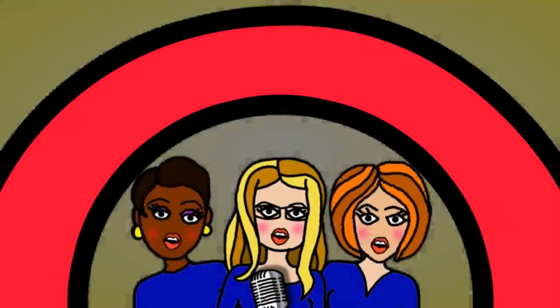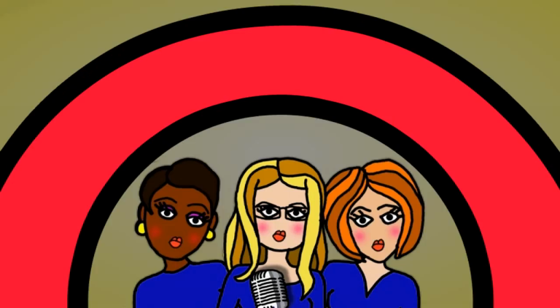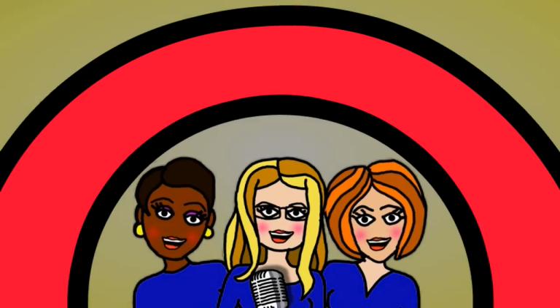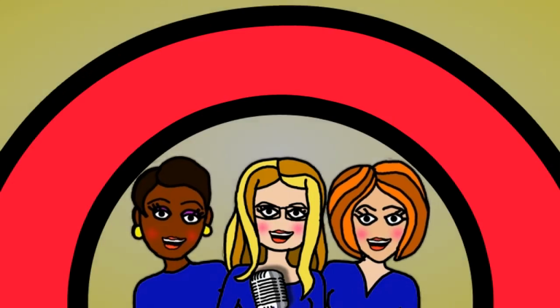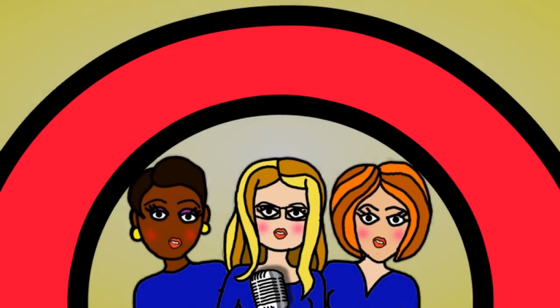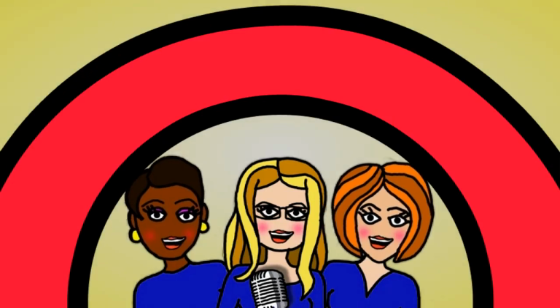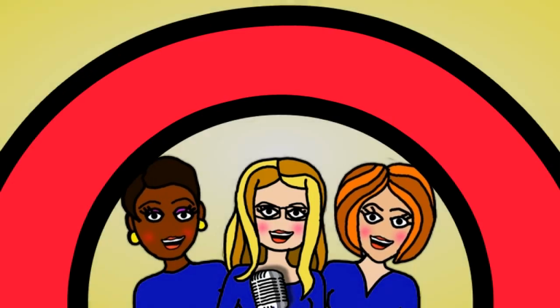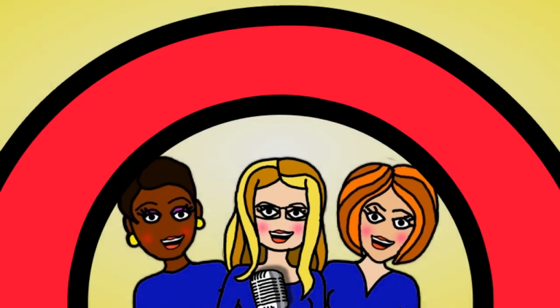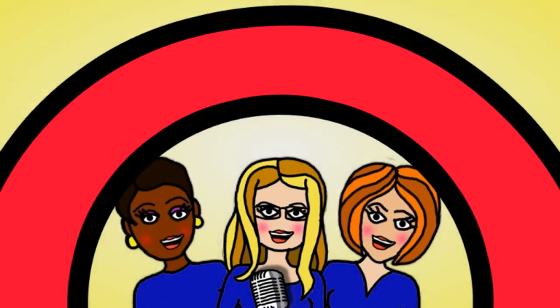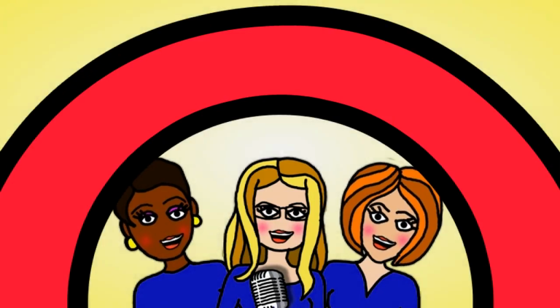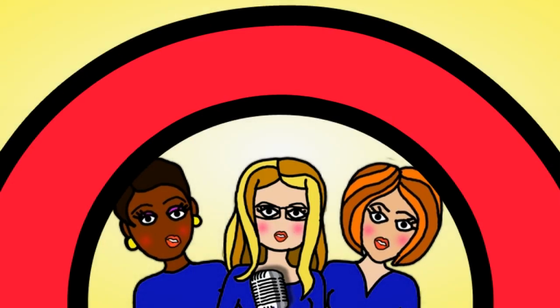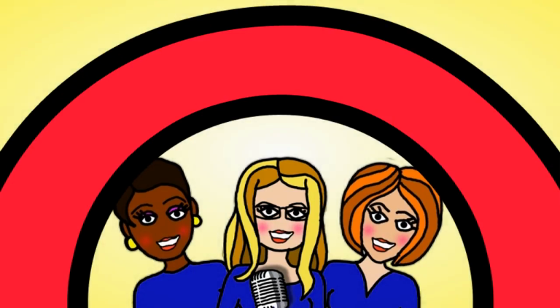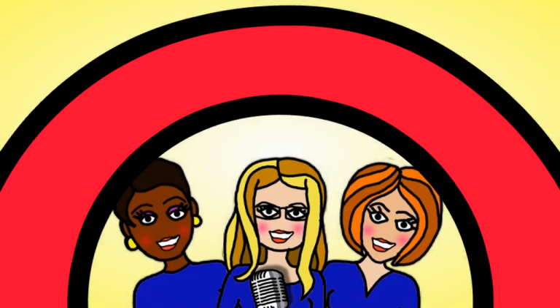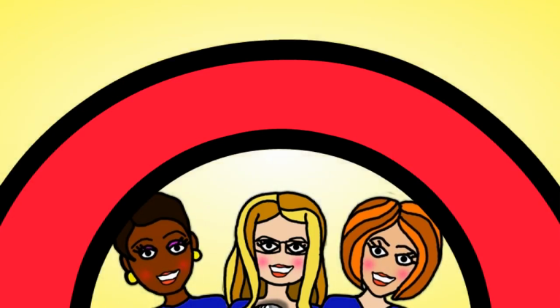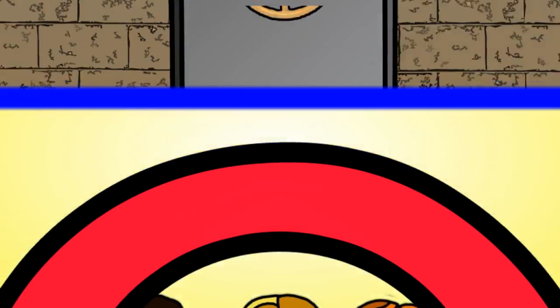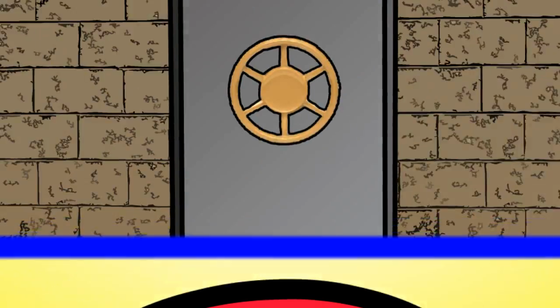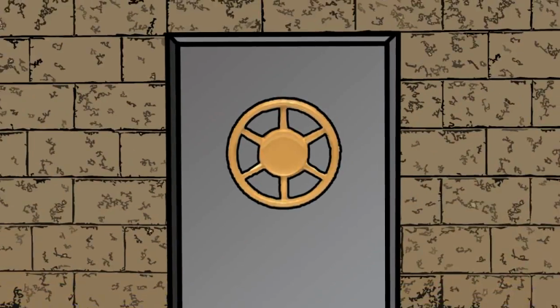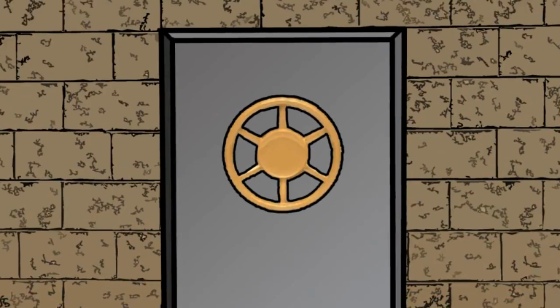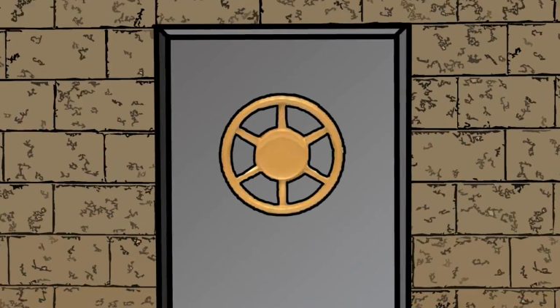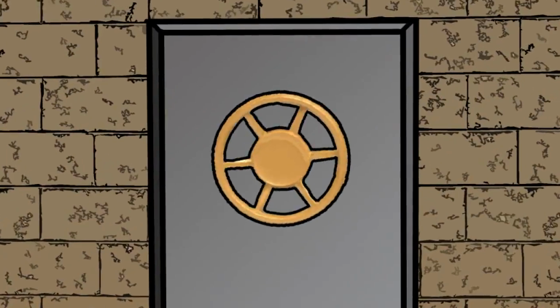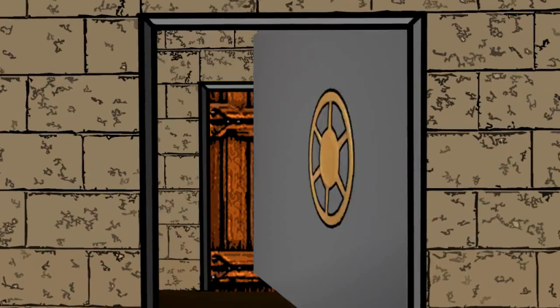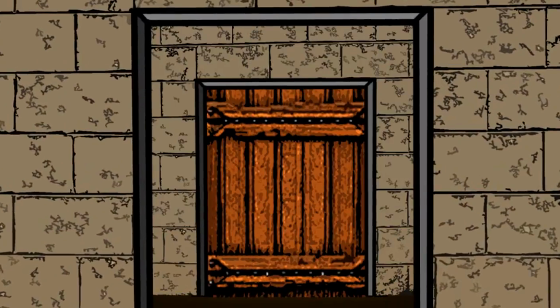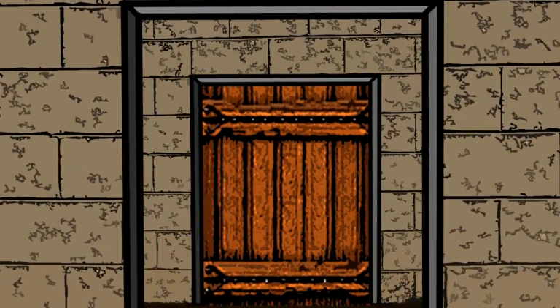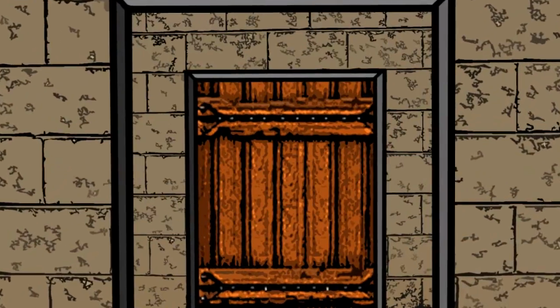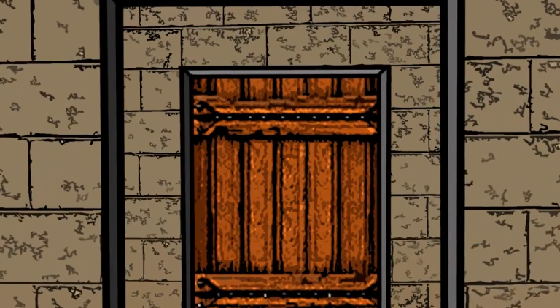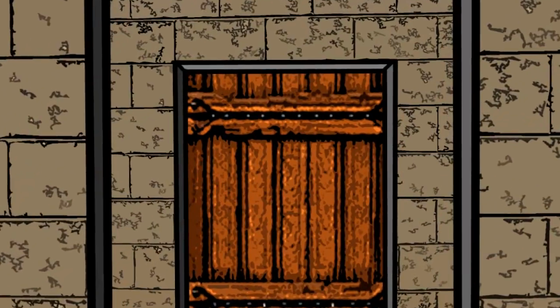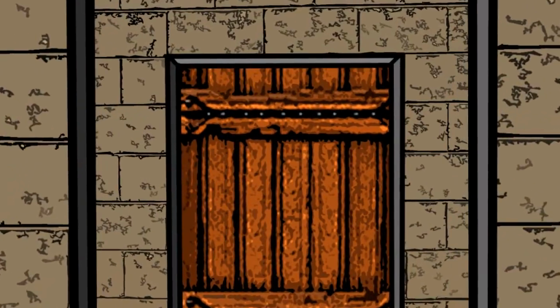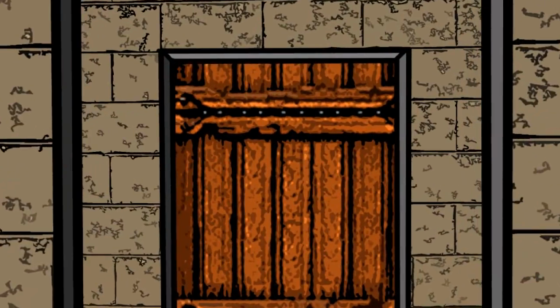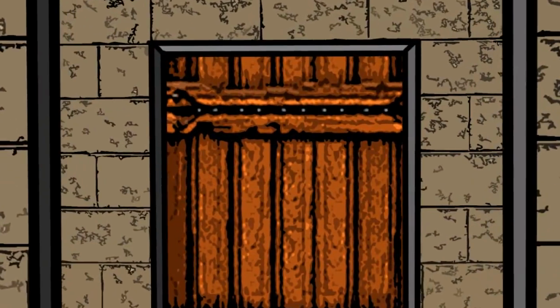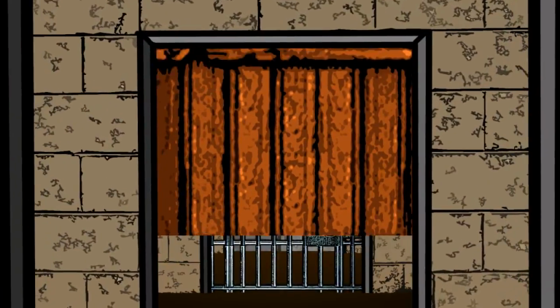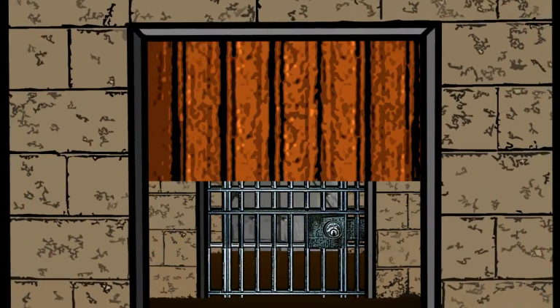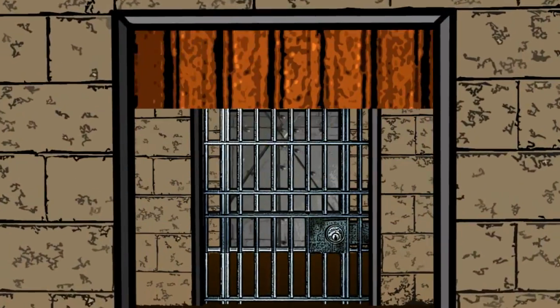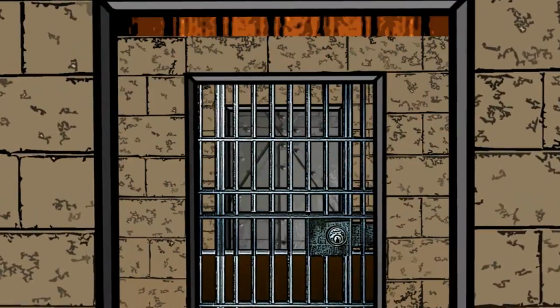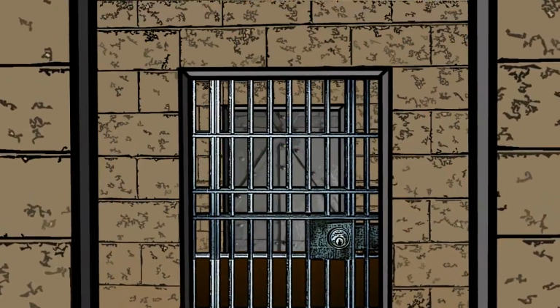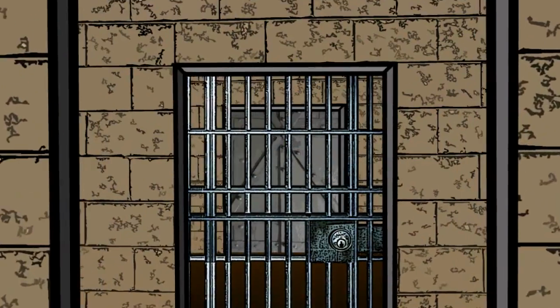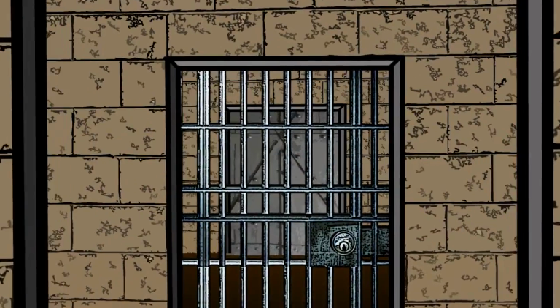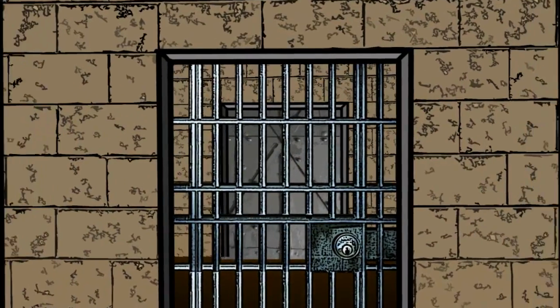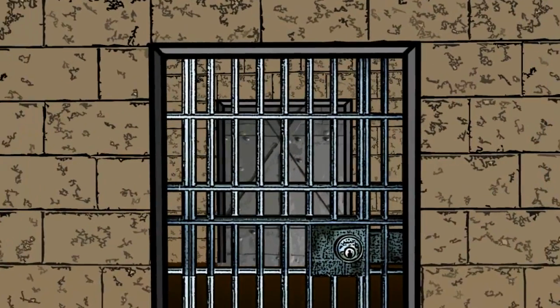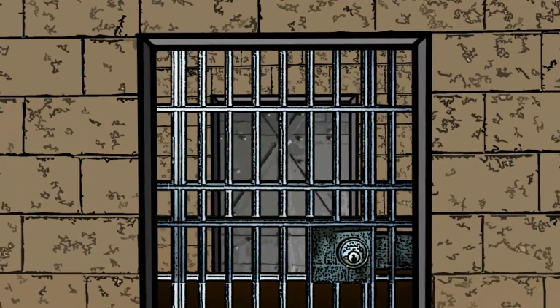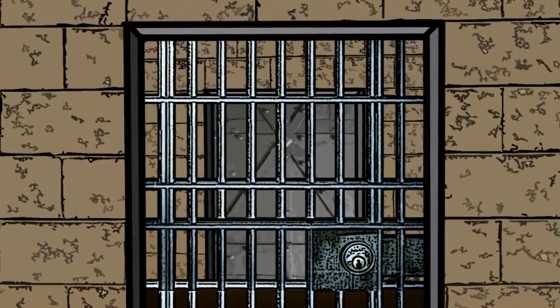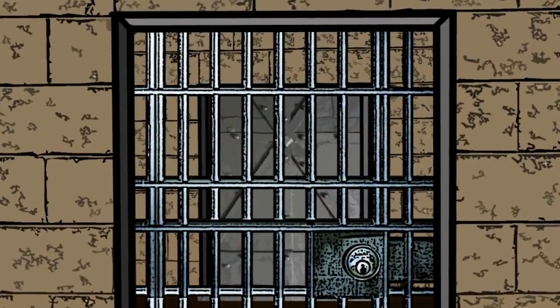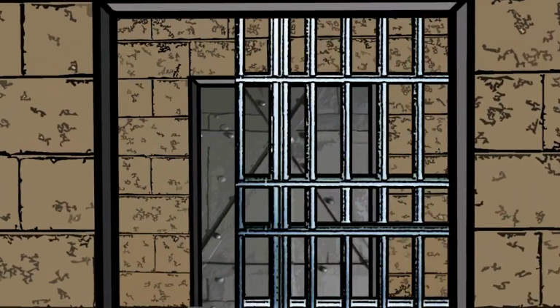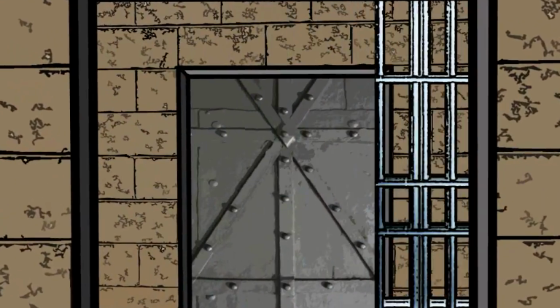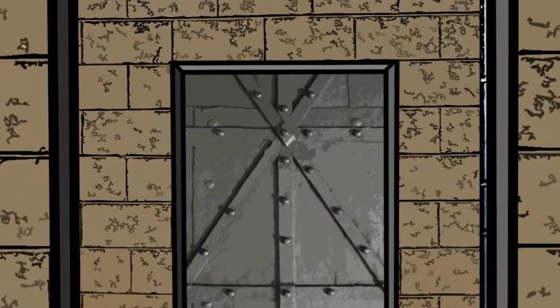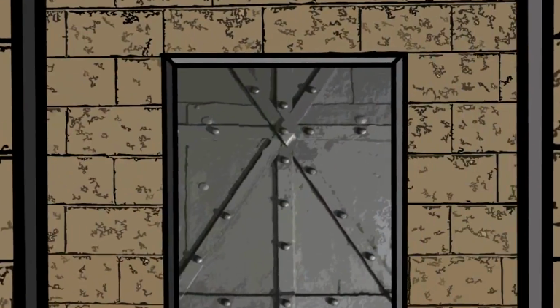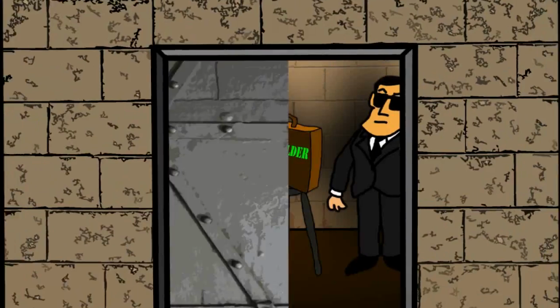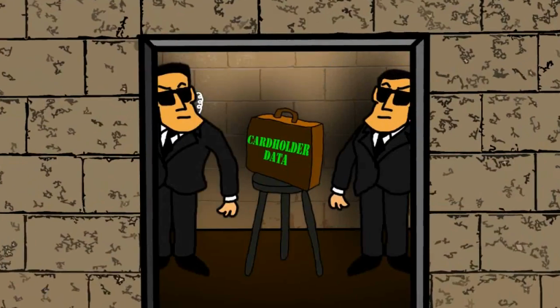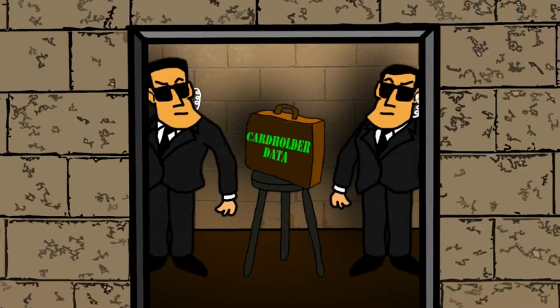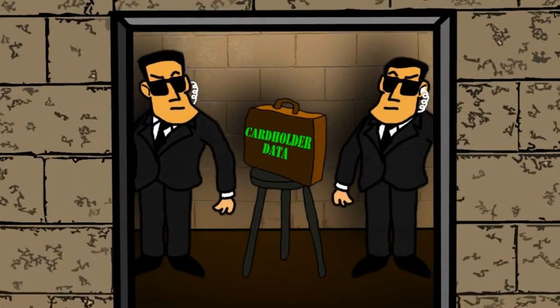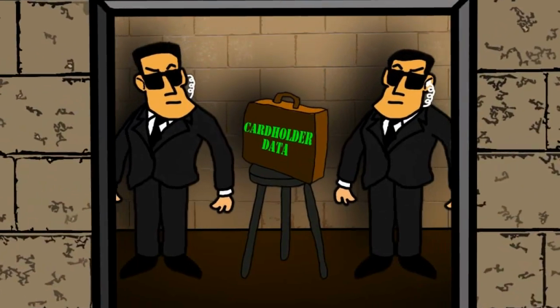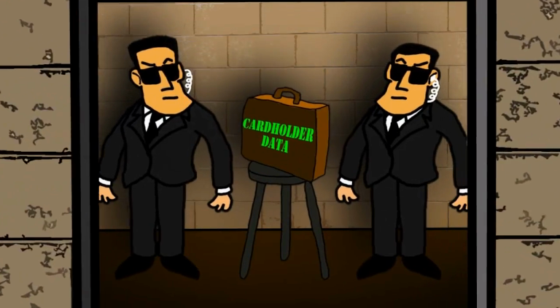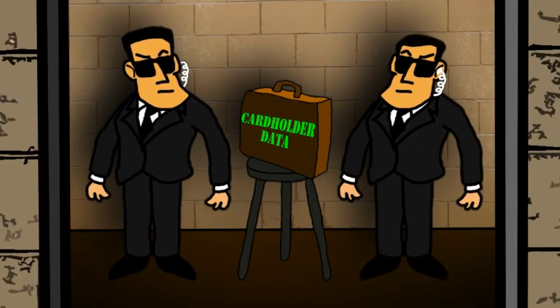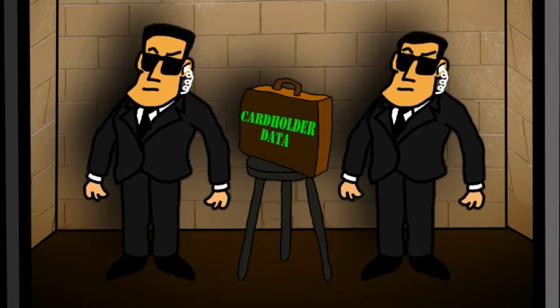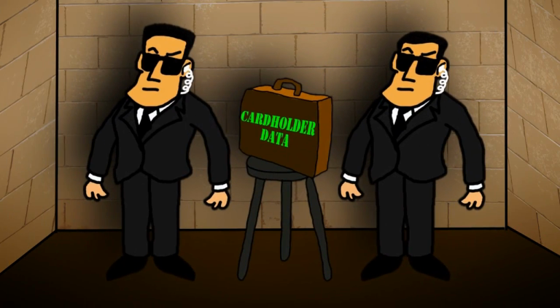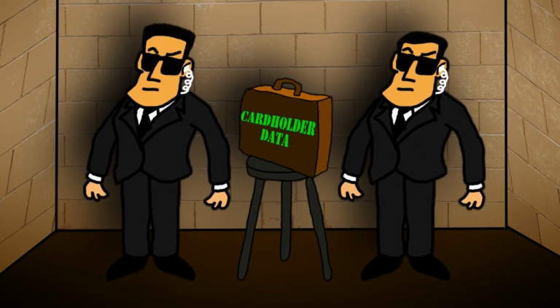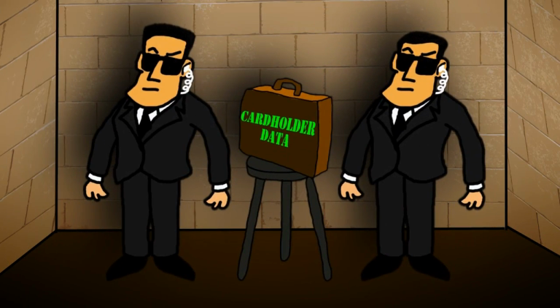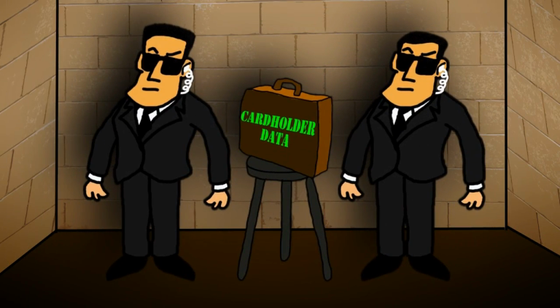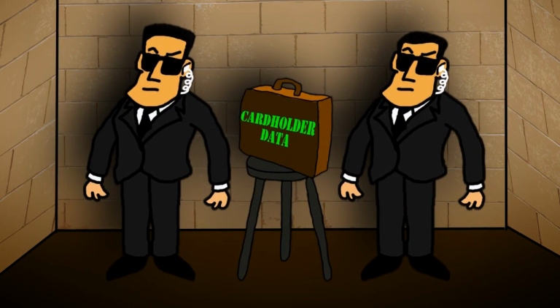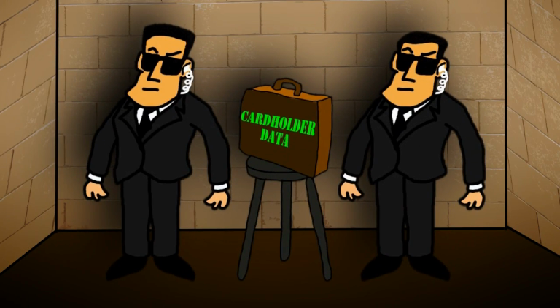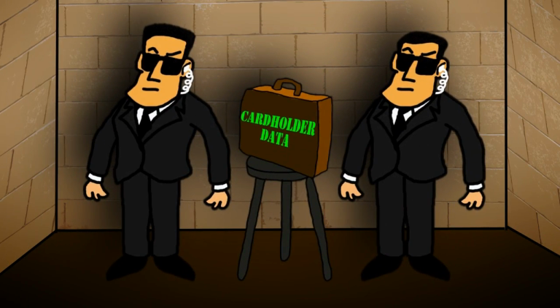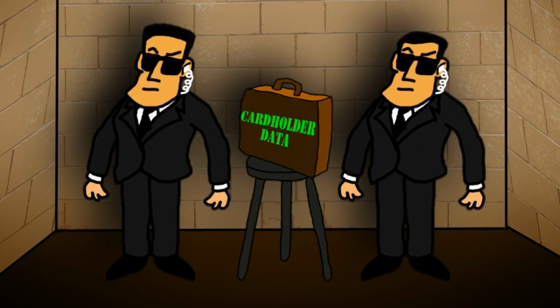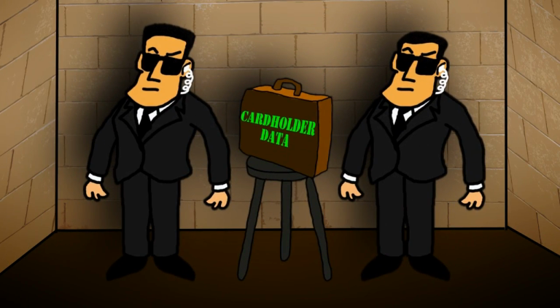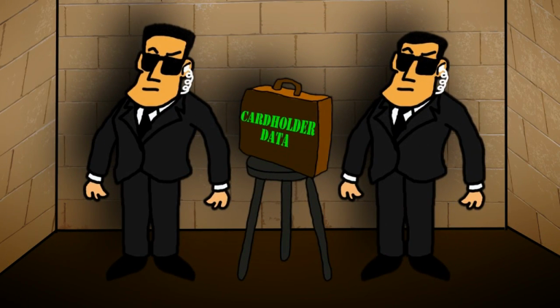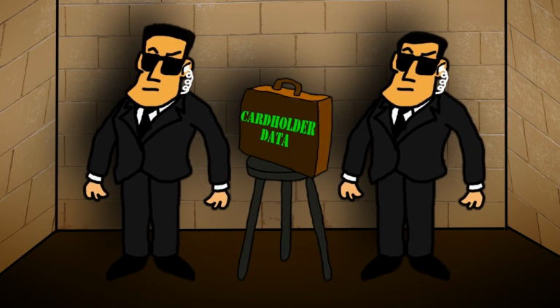Number 9 — don't fret about old number 9, no need to be conflicted: physical access to data just has to be restricted.